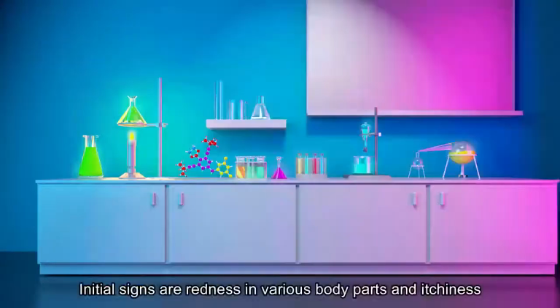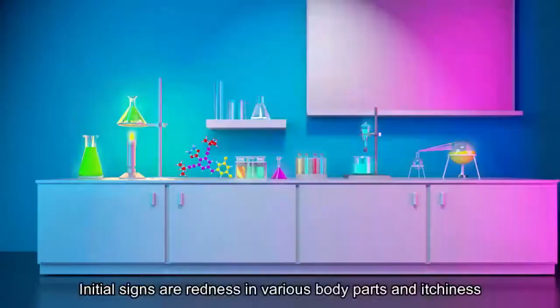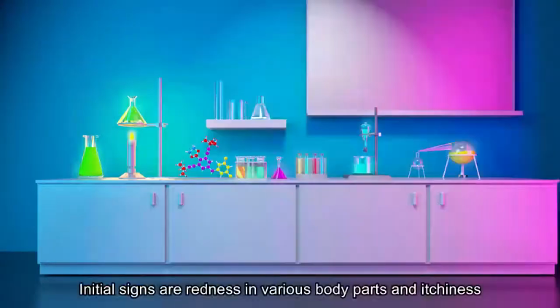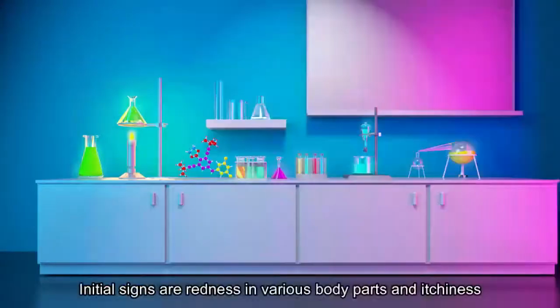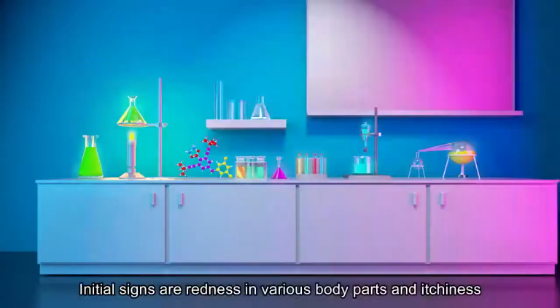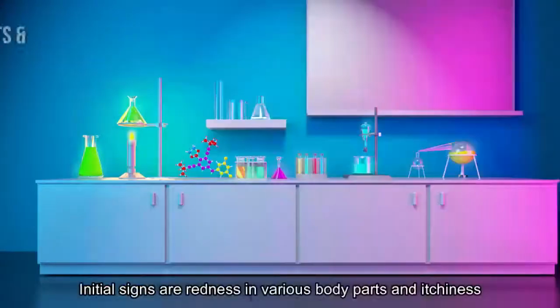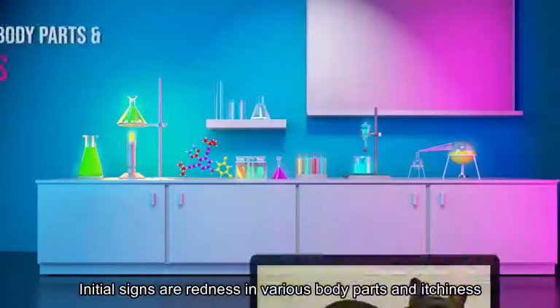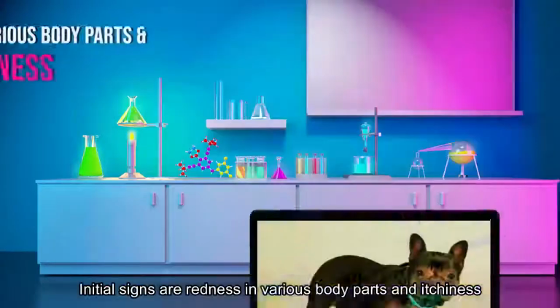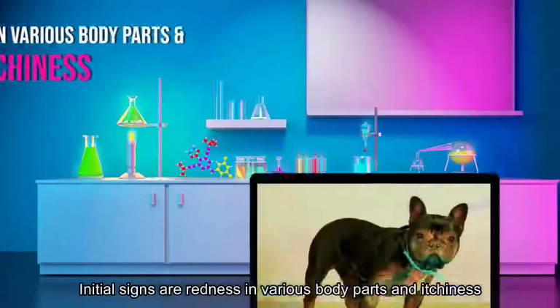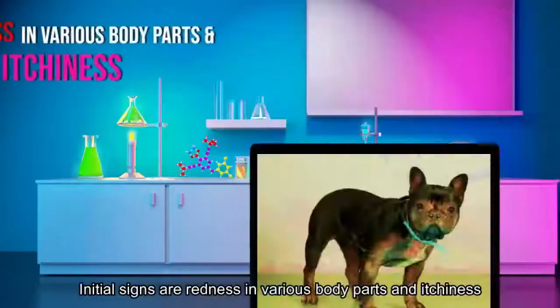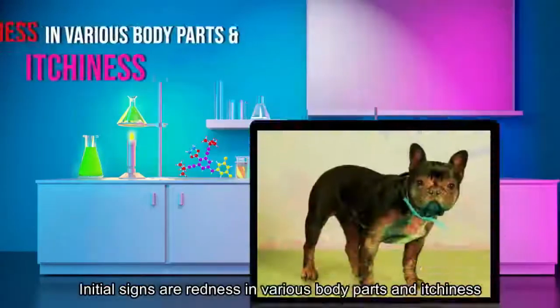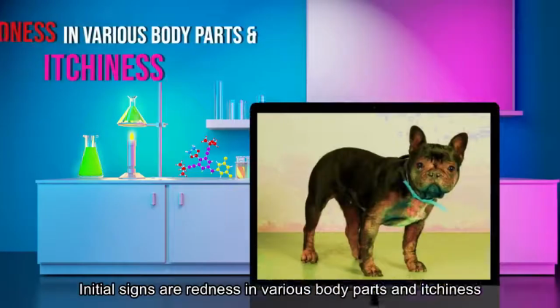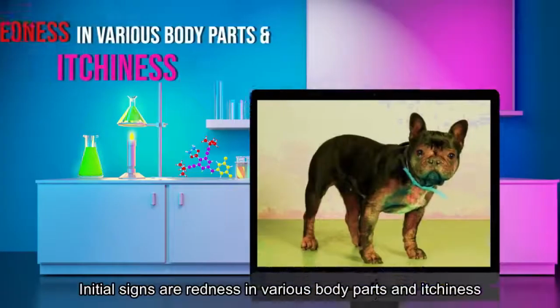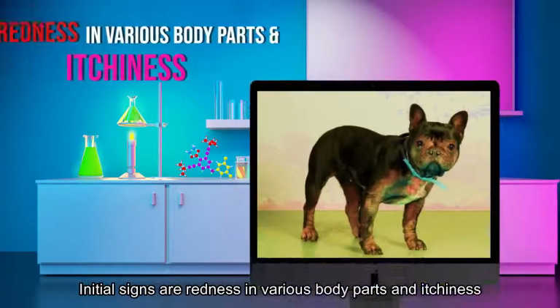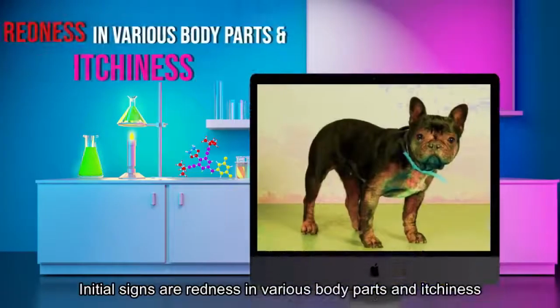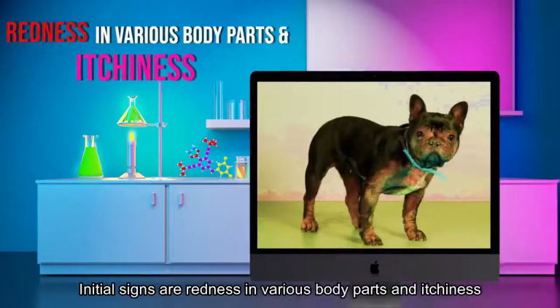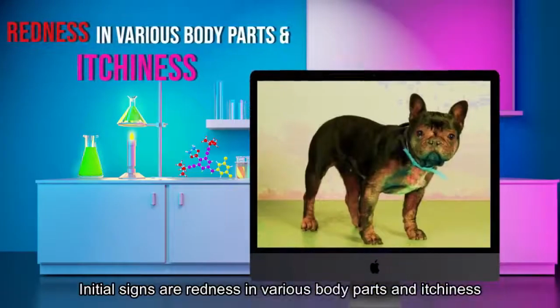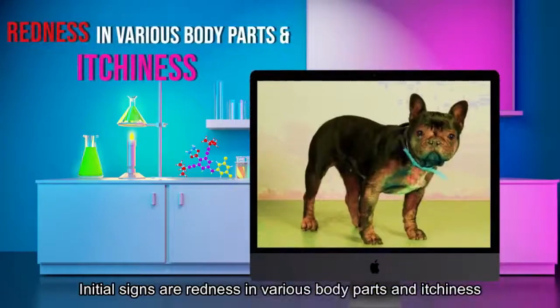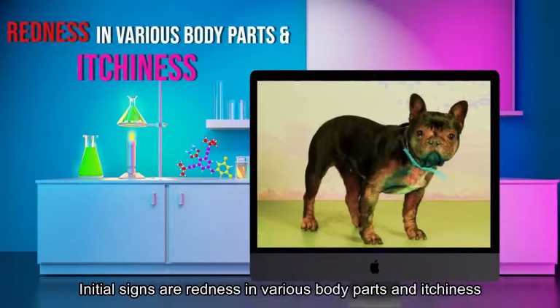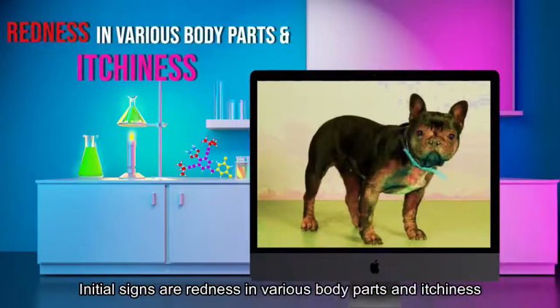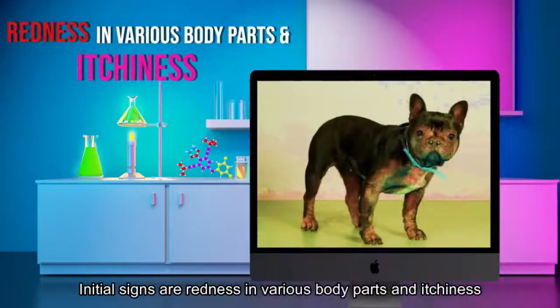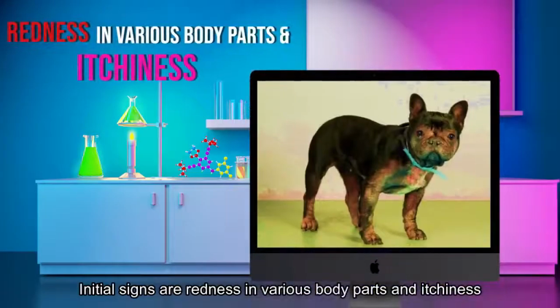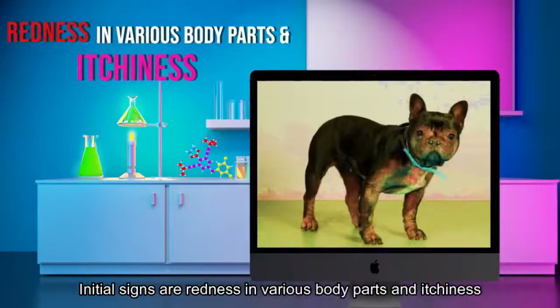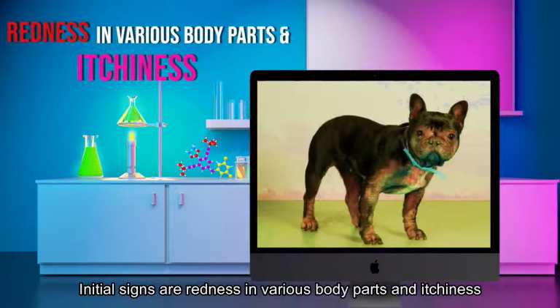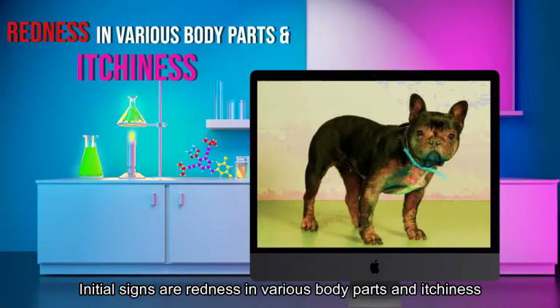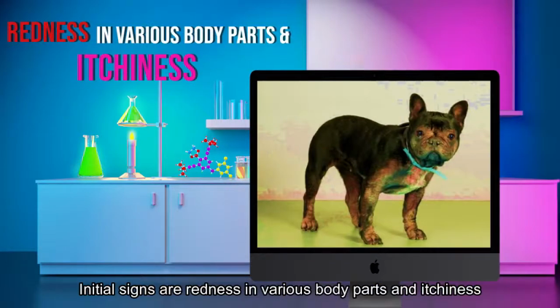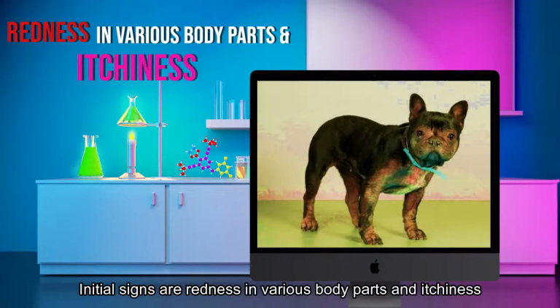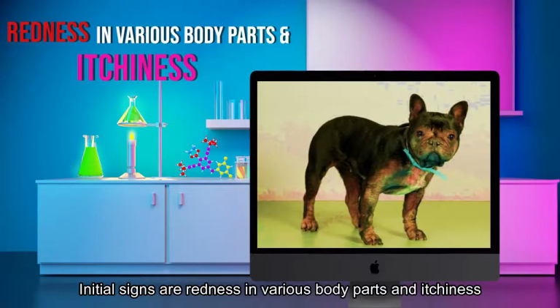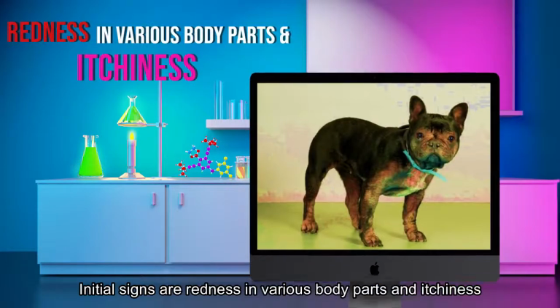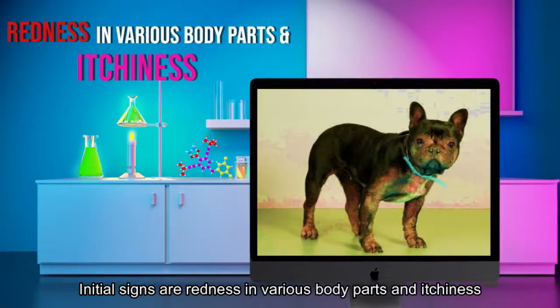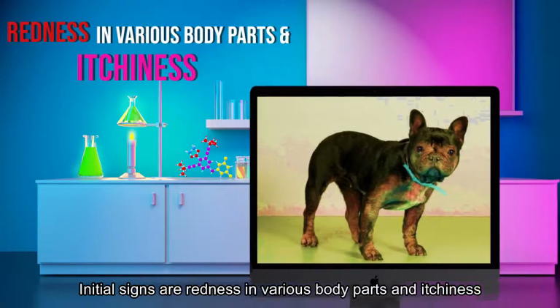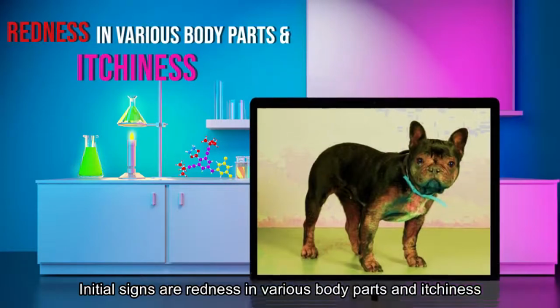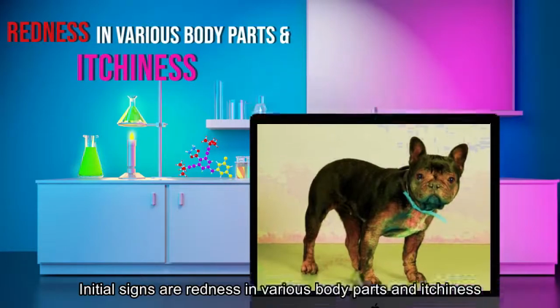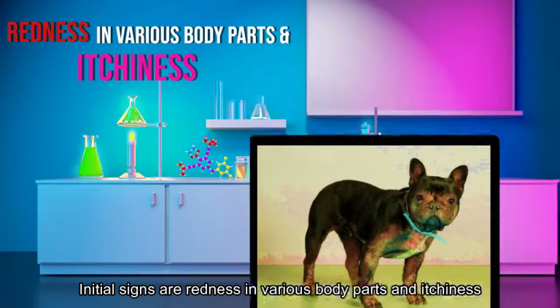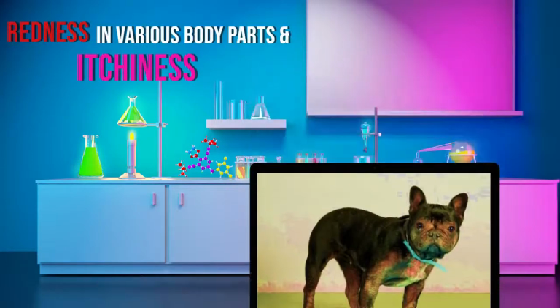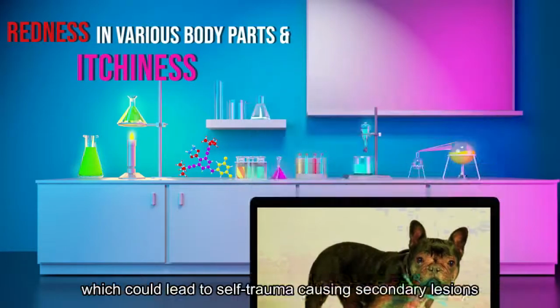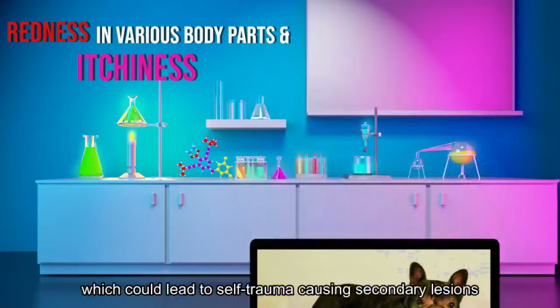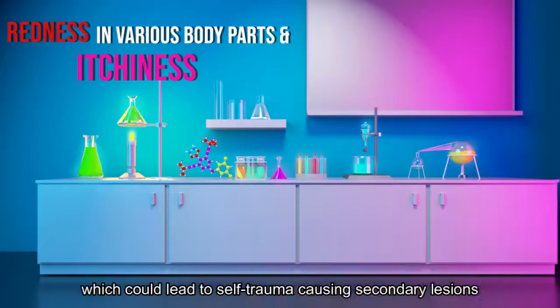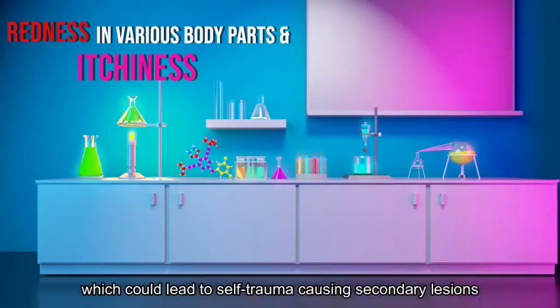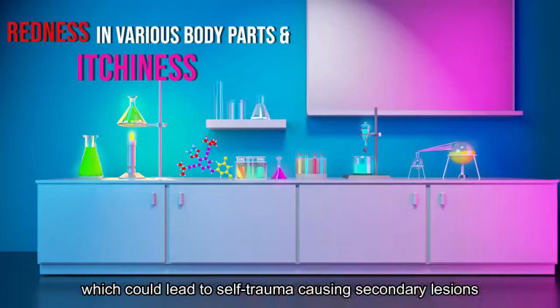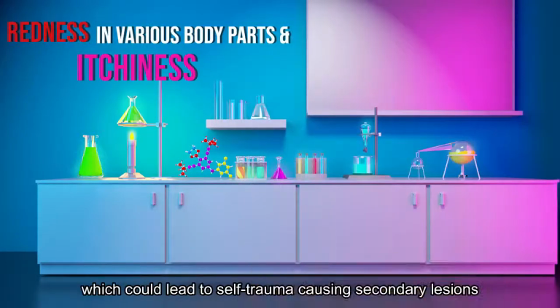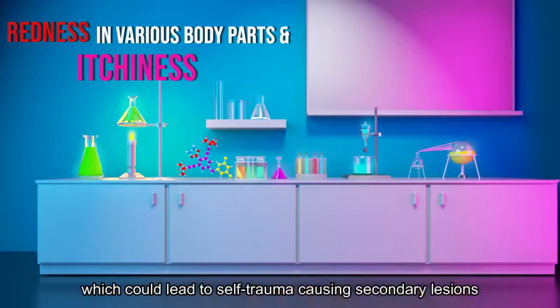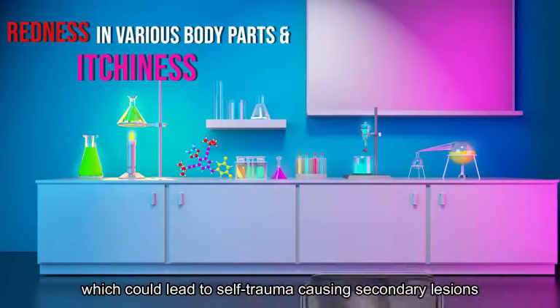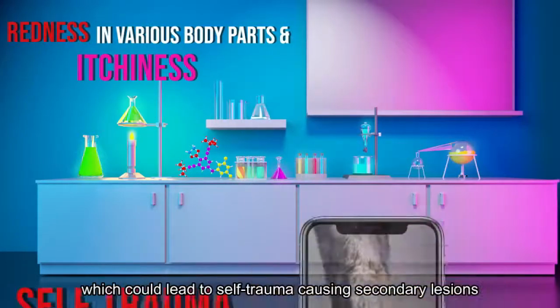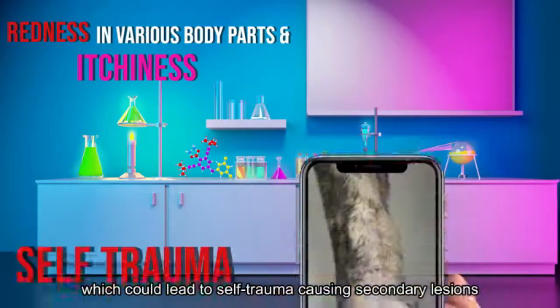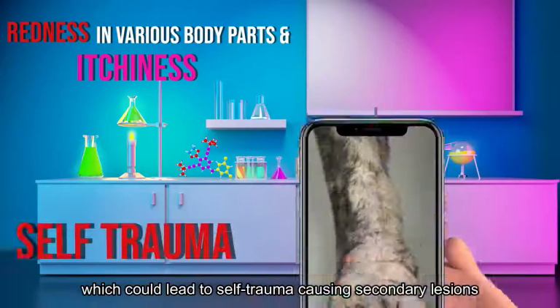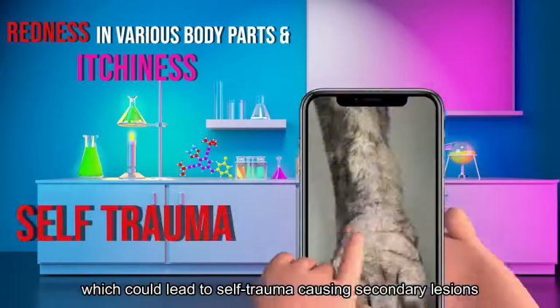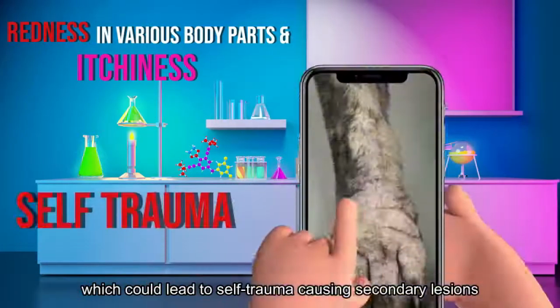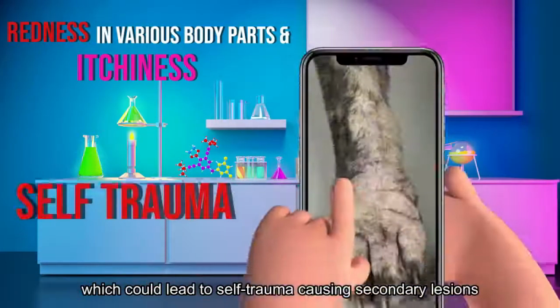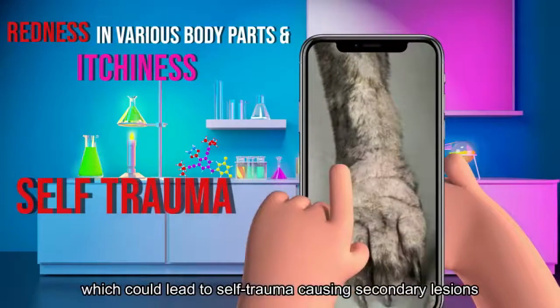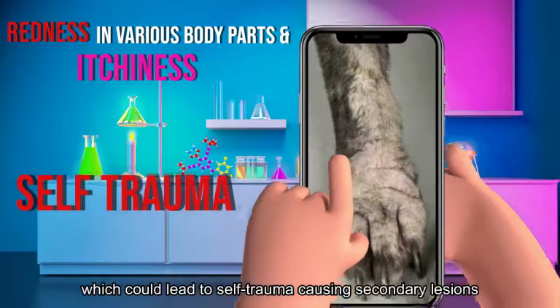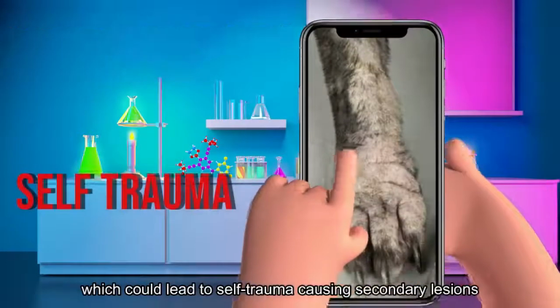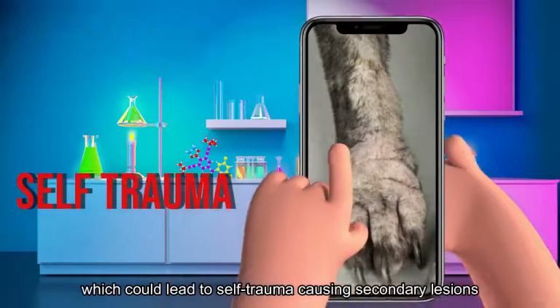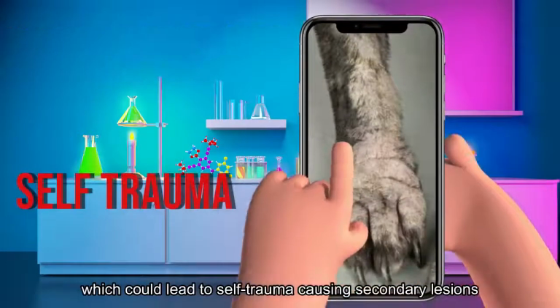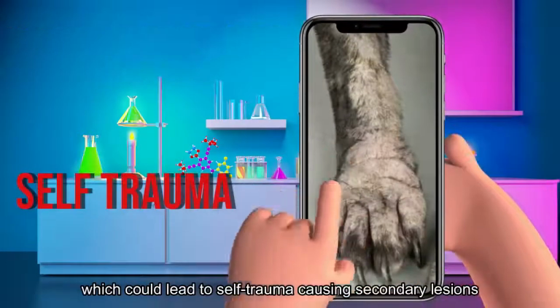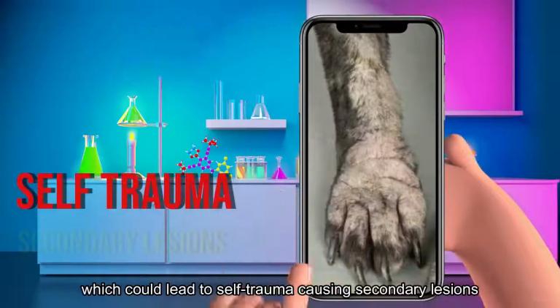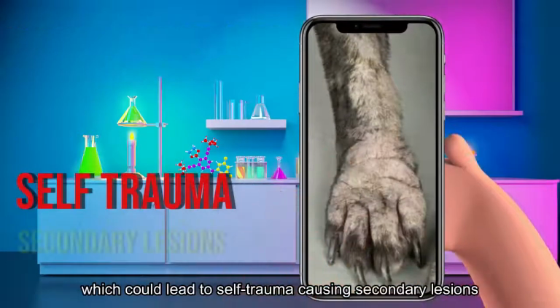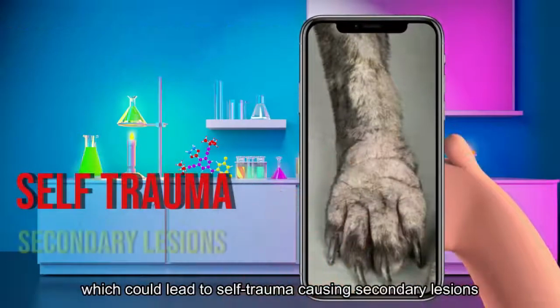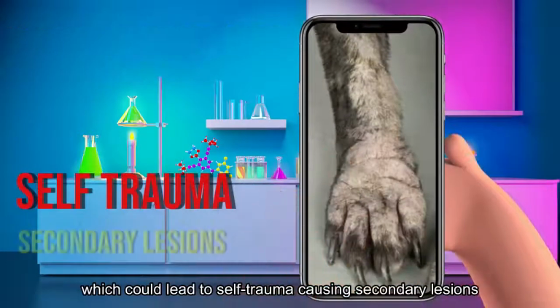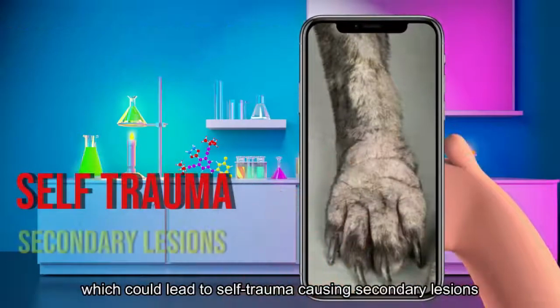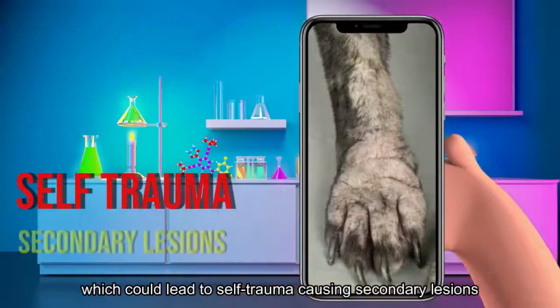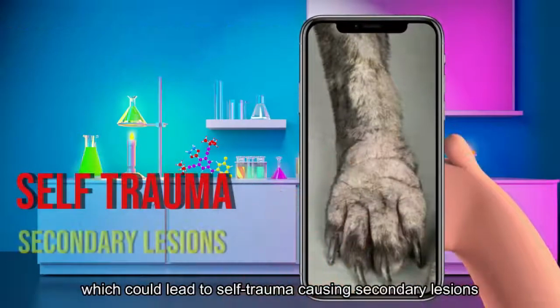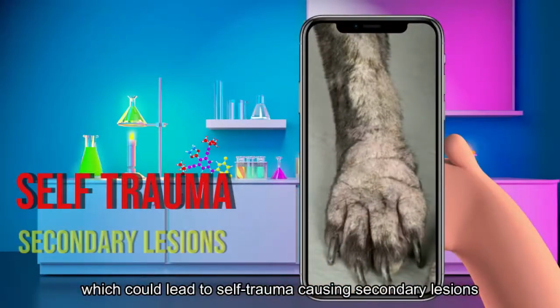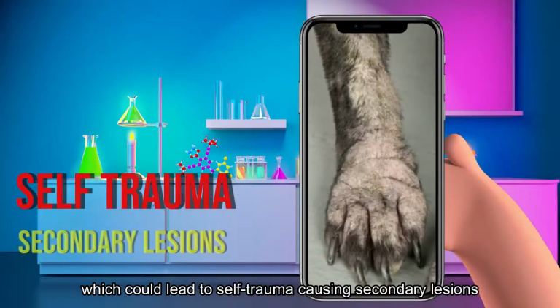Initial signs are redness in various body parts and itchiness, which could lead to self-trauma, causing secondary lesions.